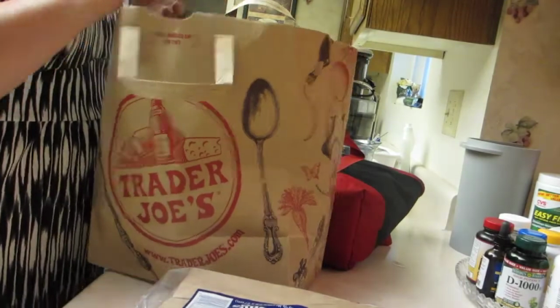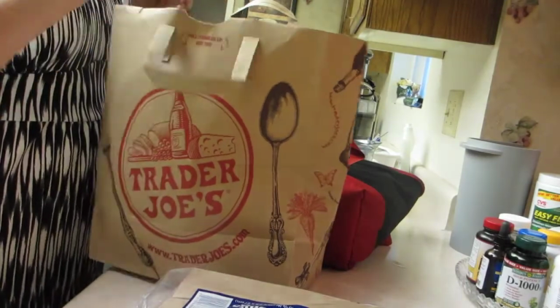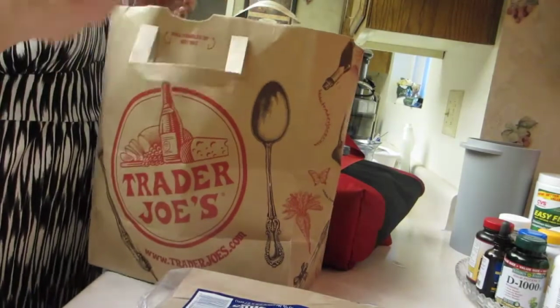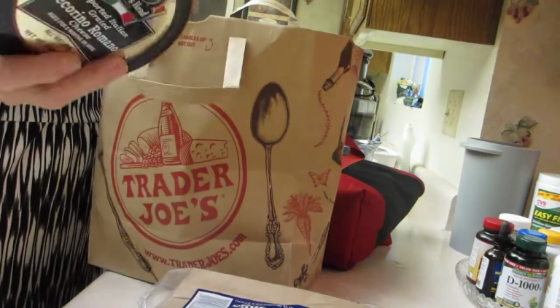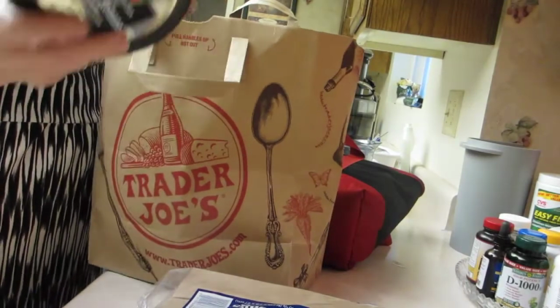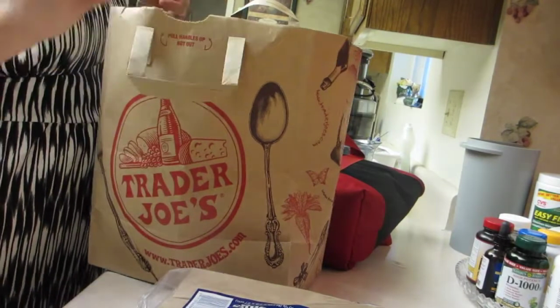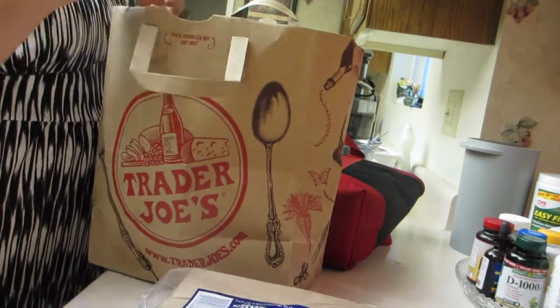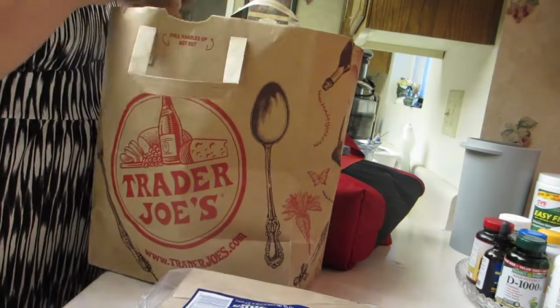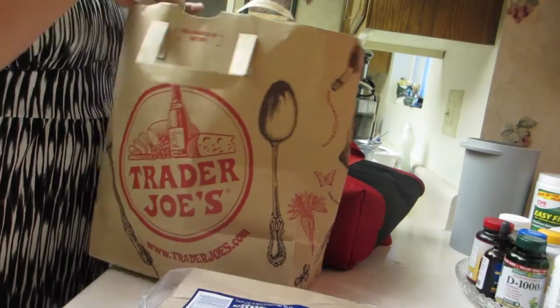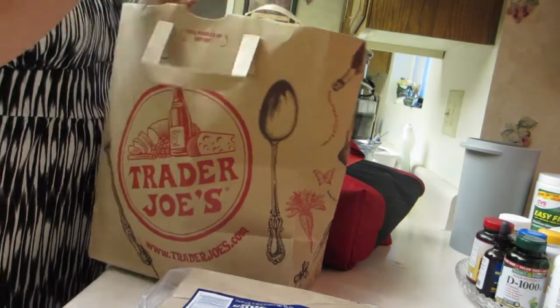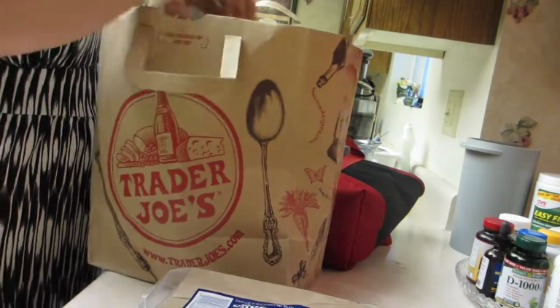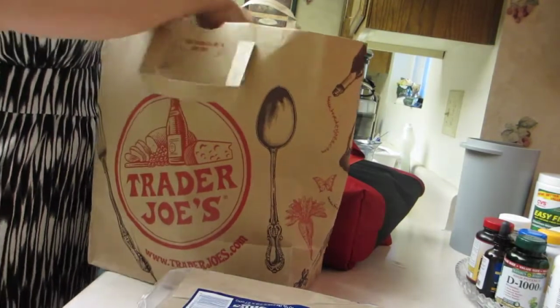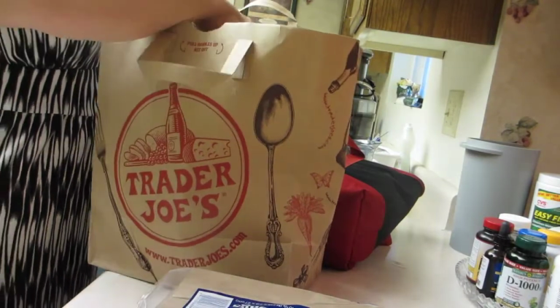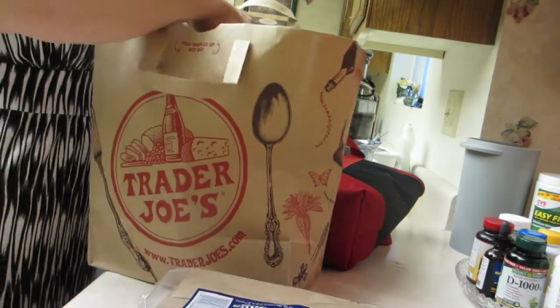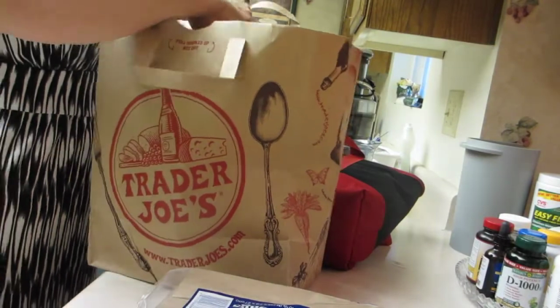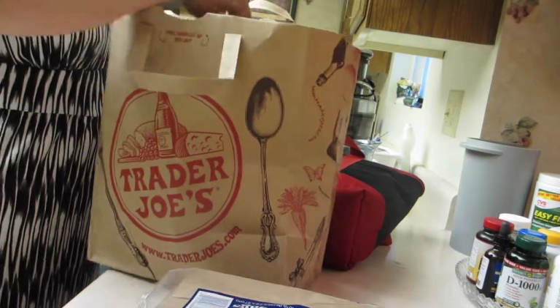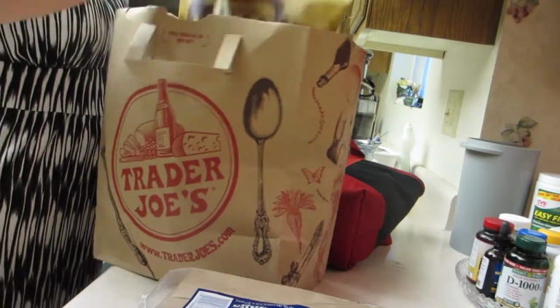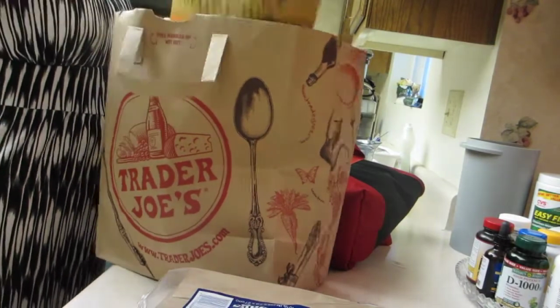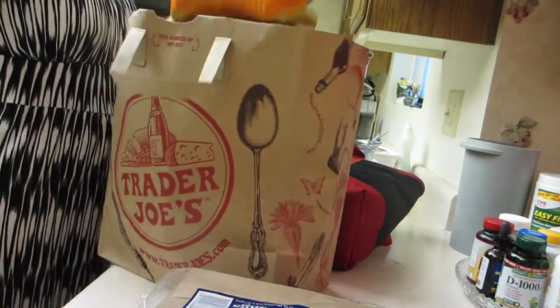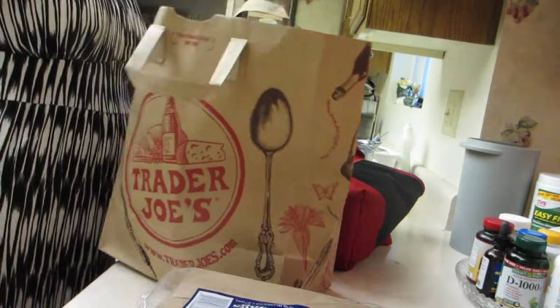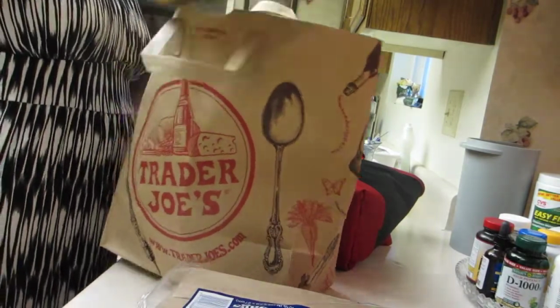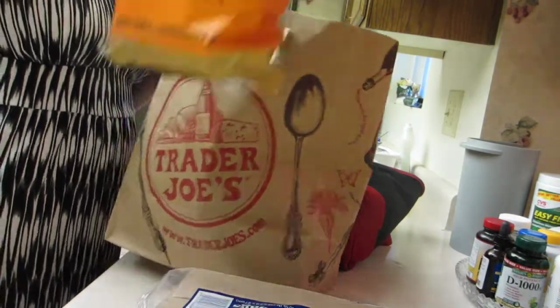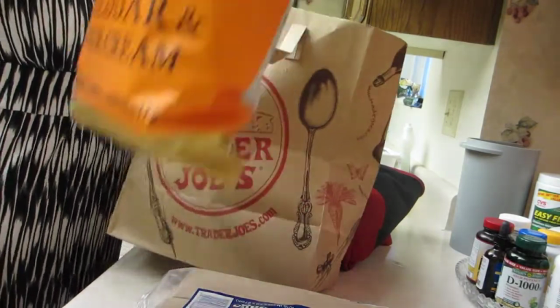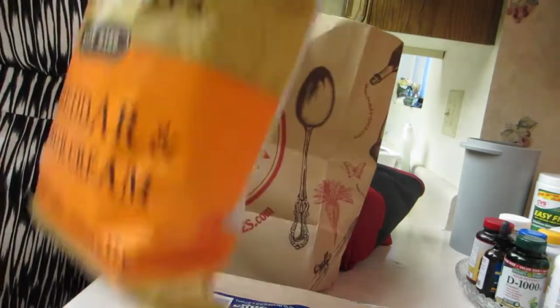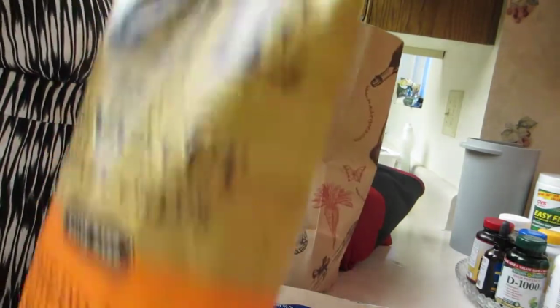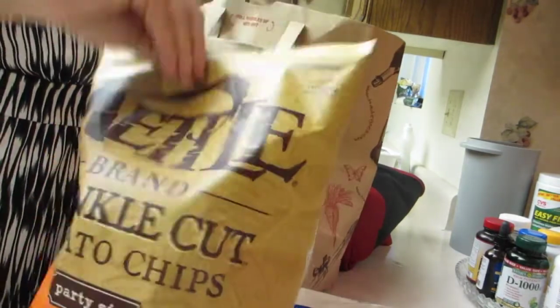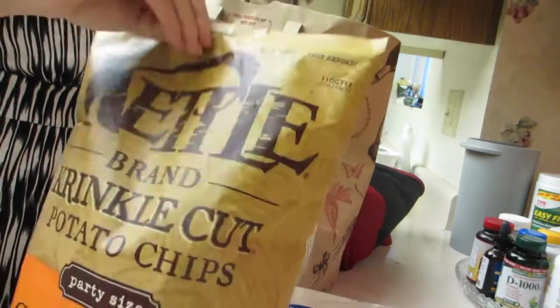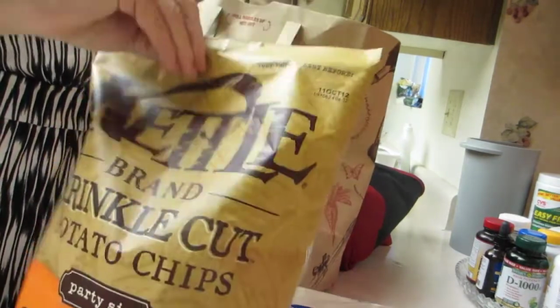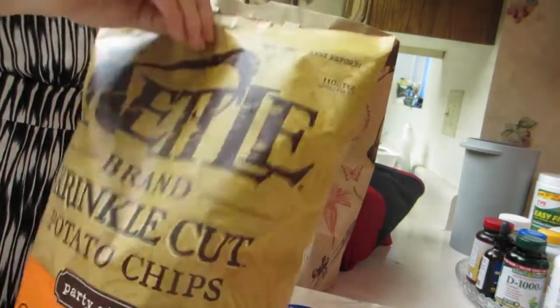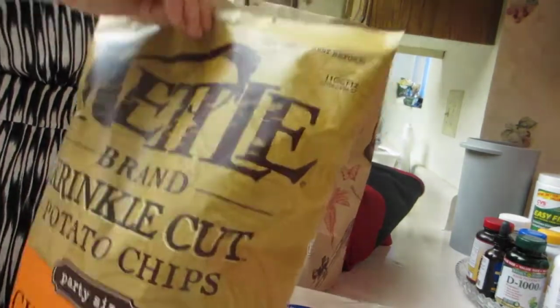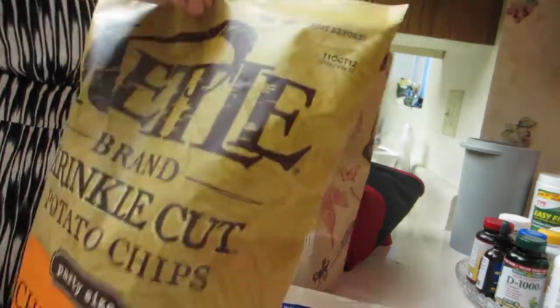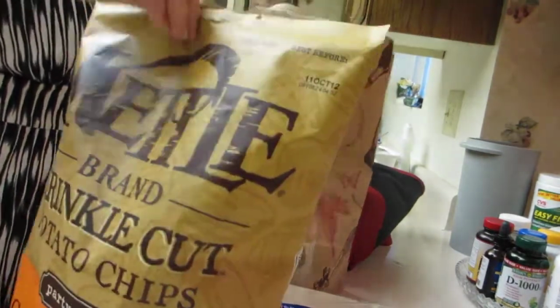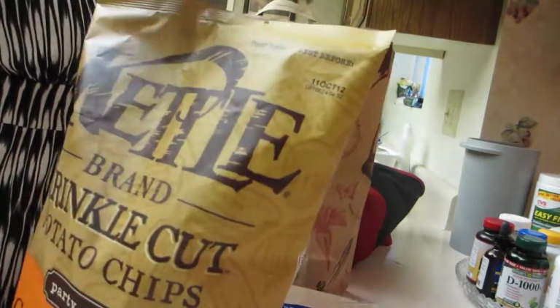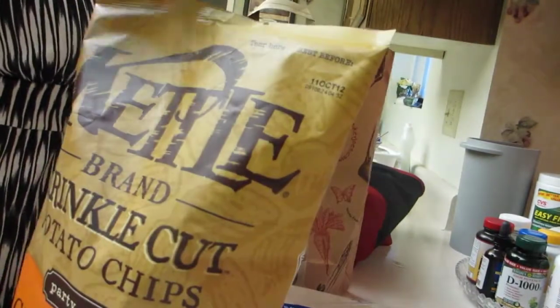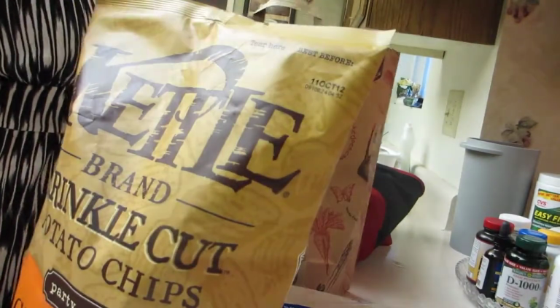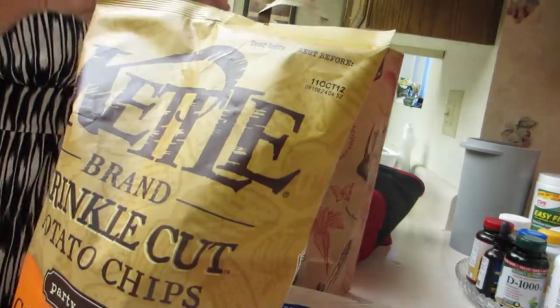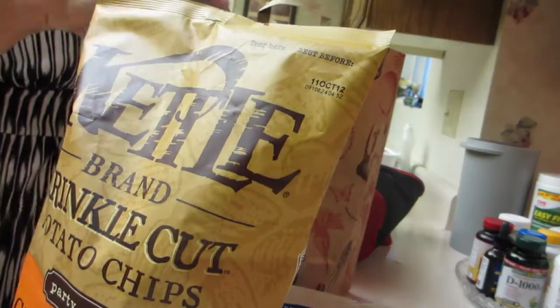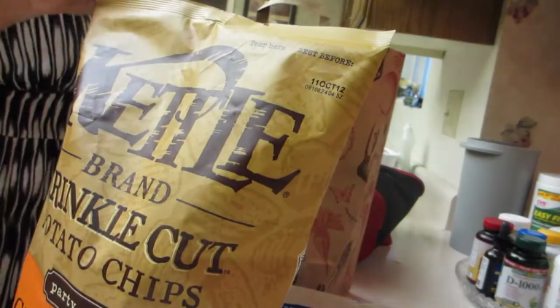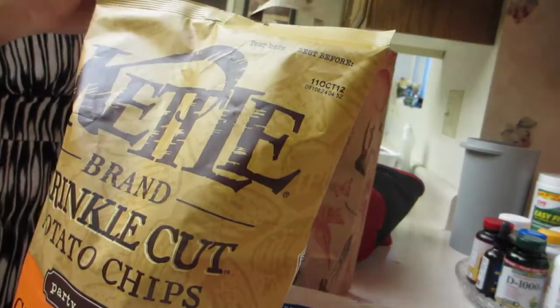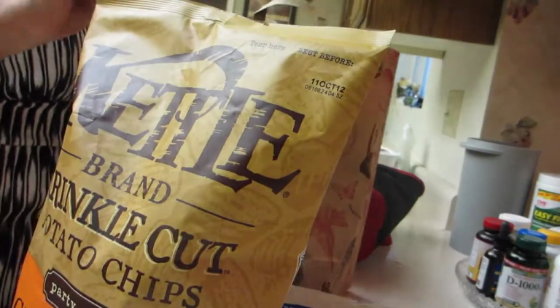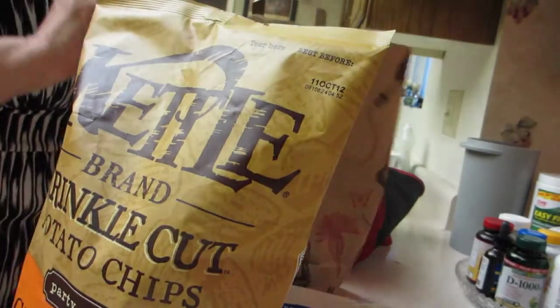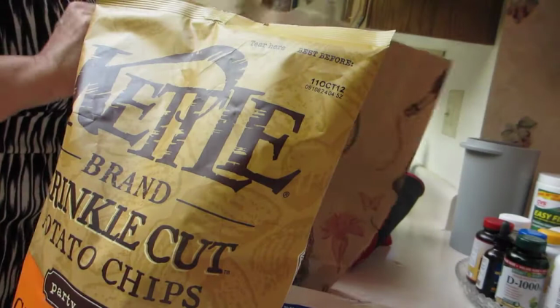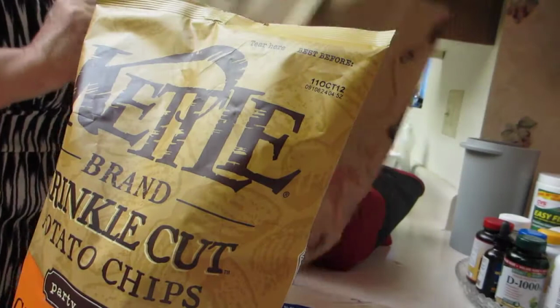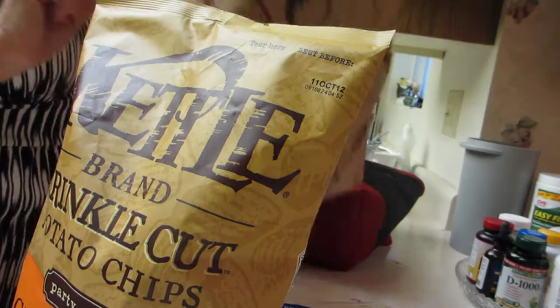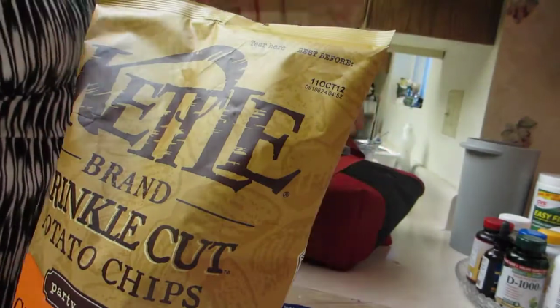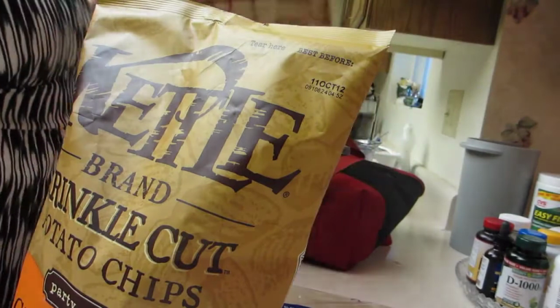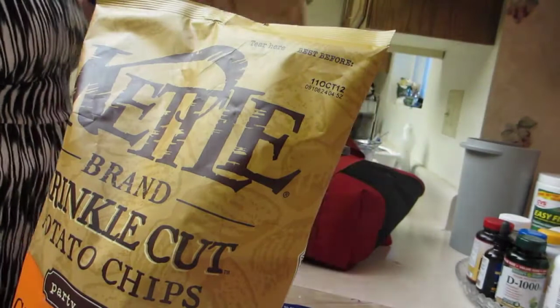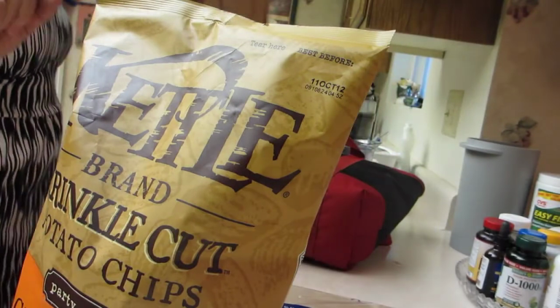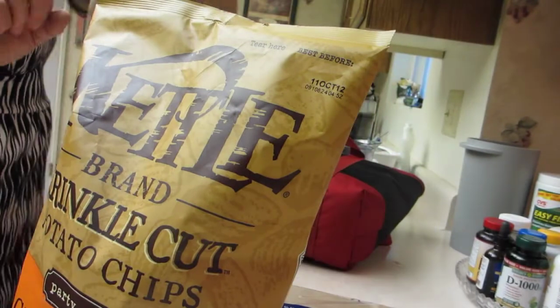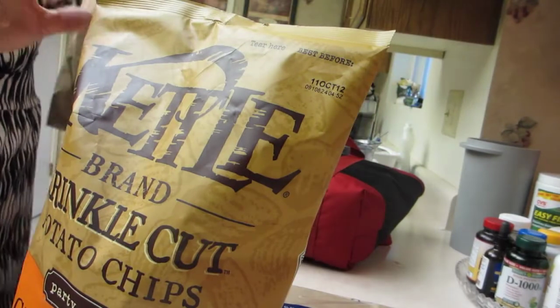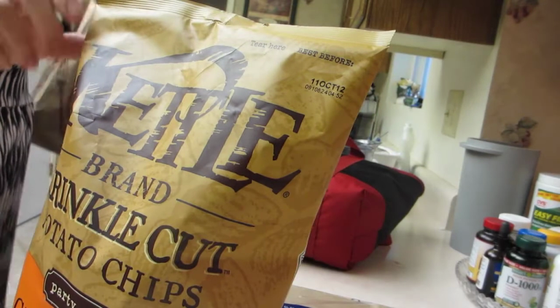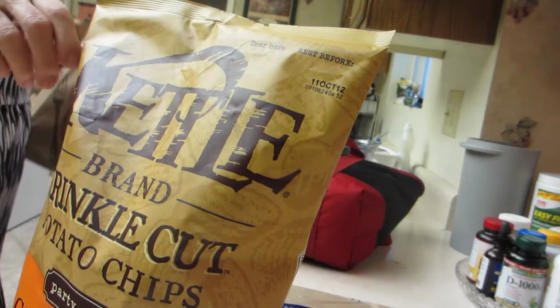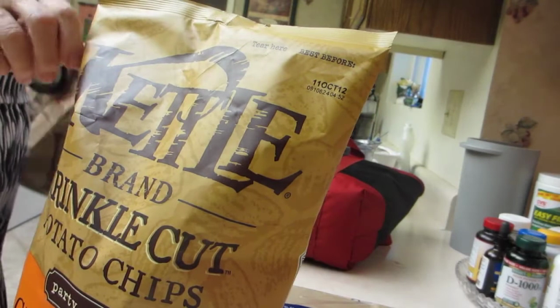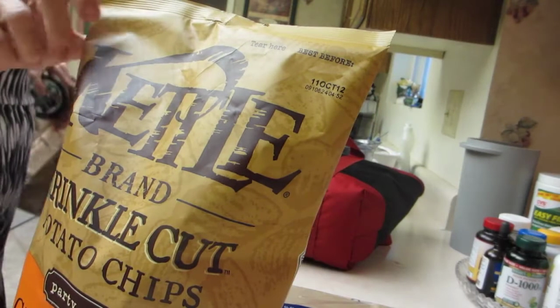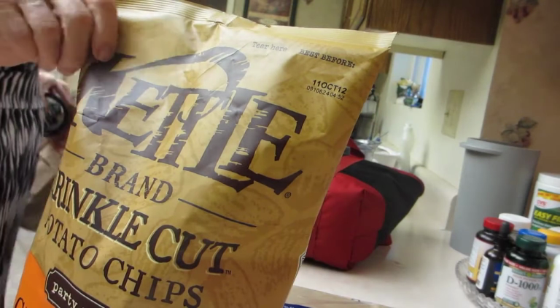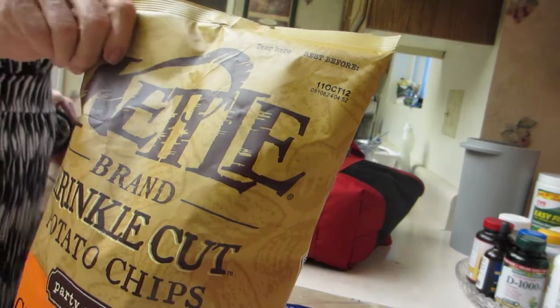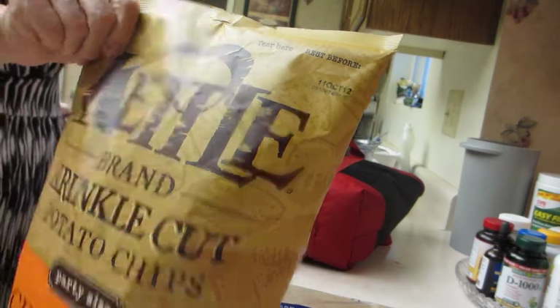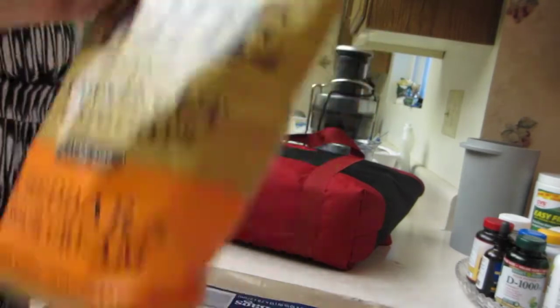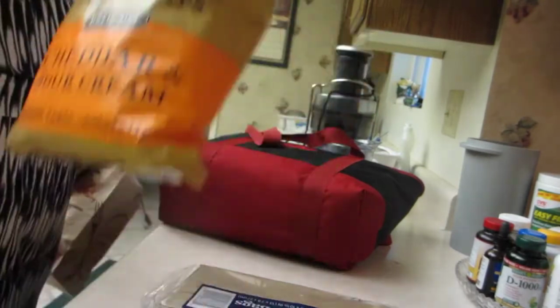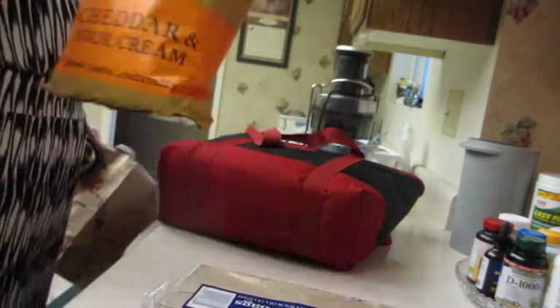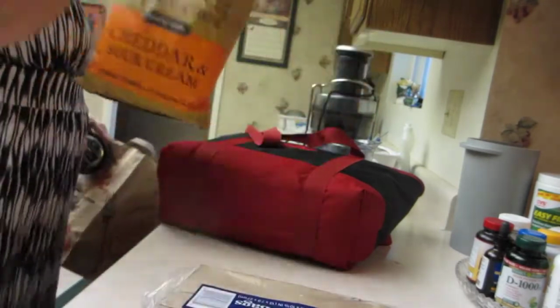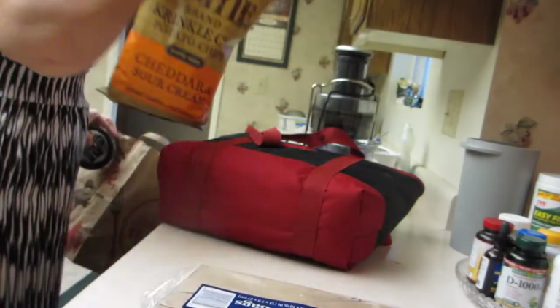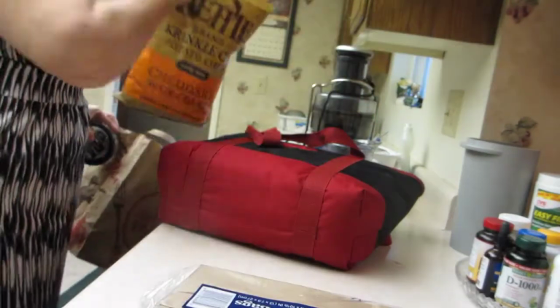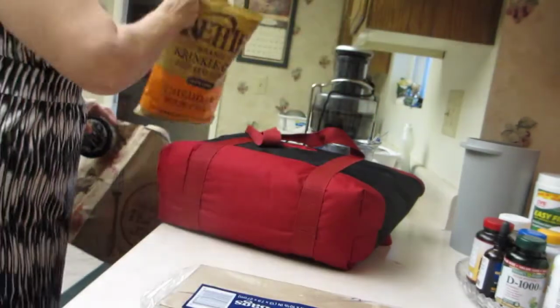I've got some cheese. I've got some ketchup chips because I'm having some friends over. They're not for me — they're for my company.